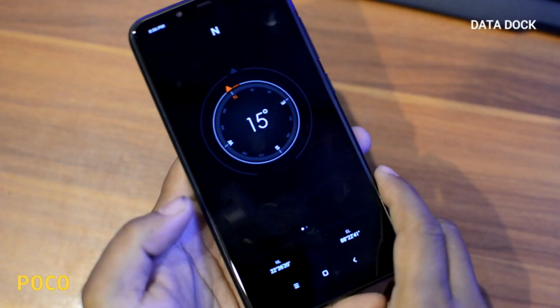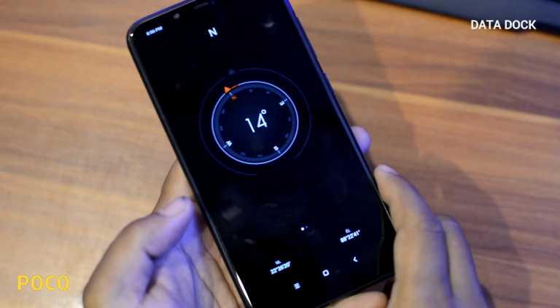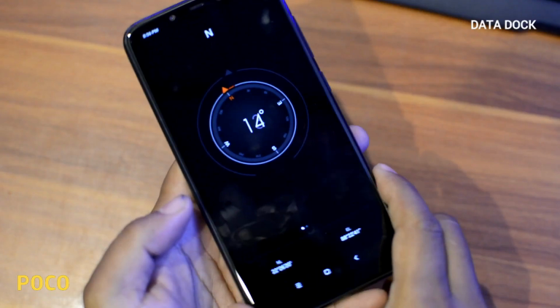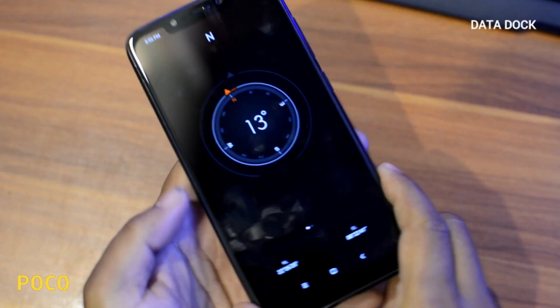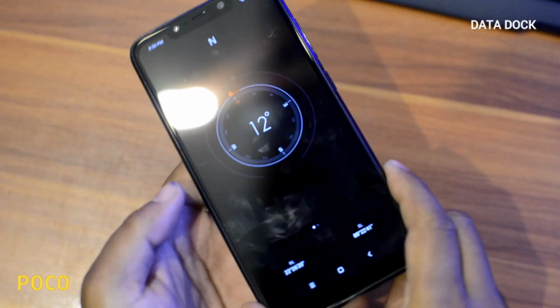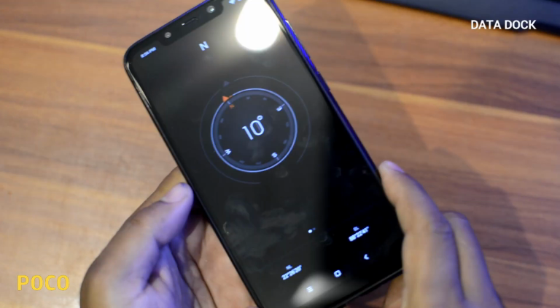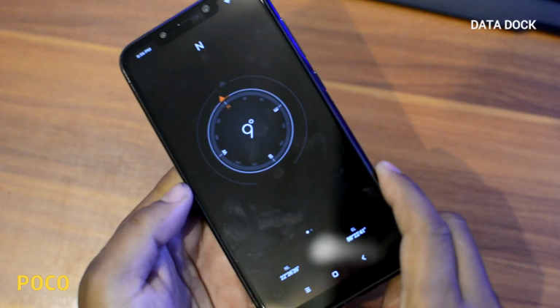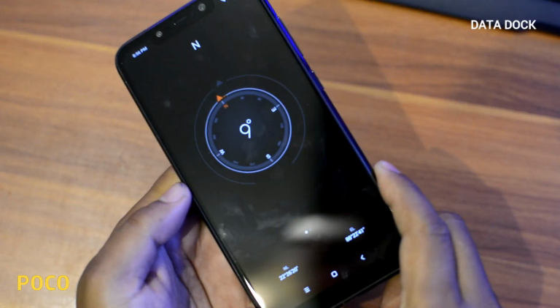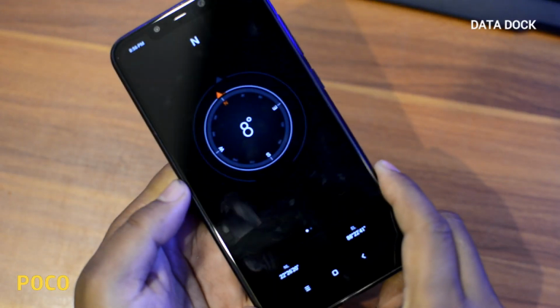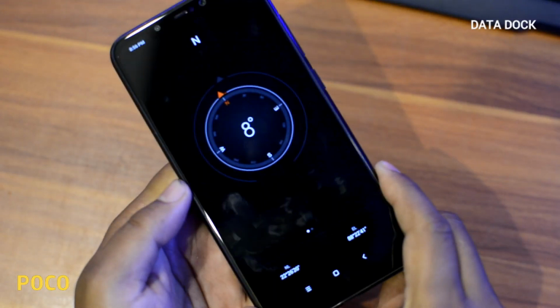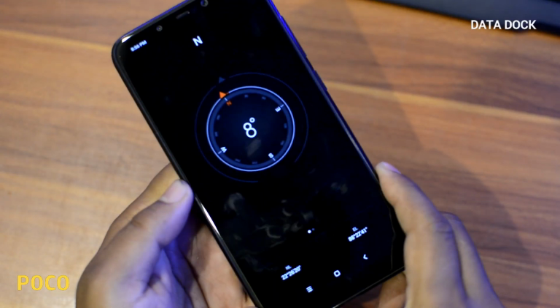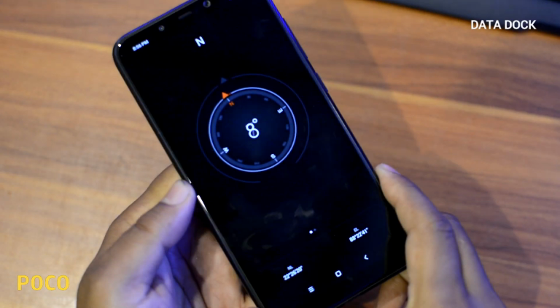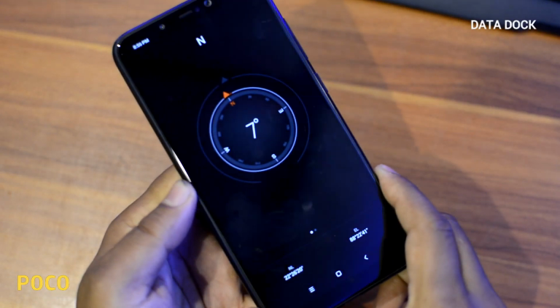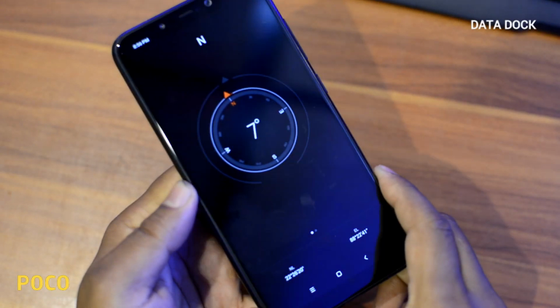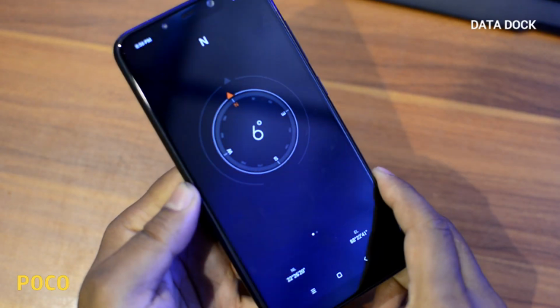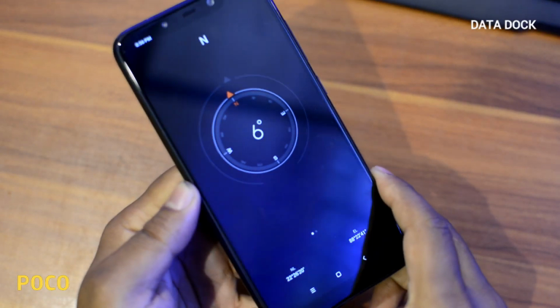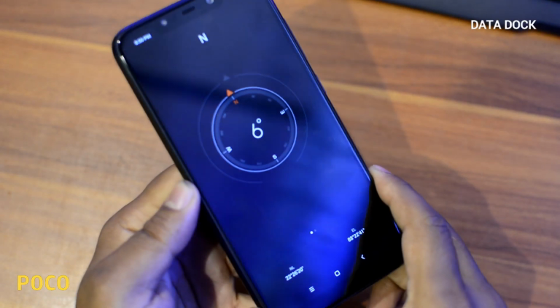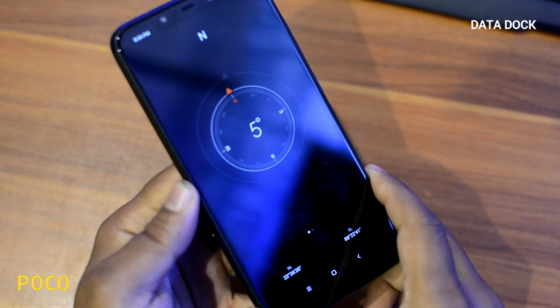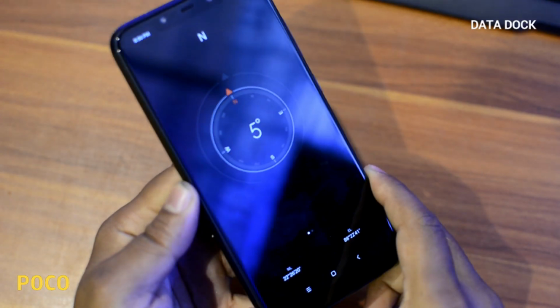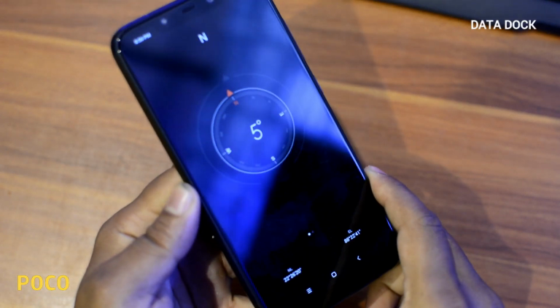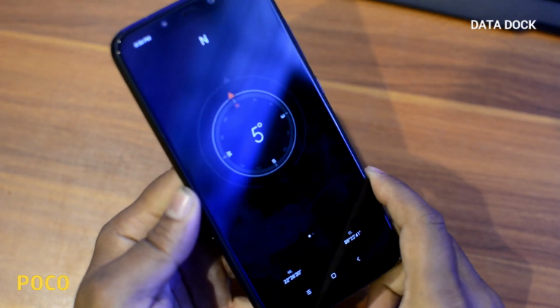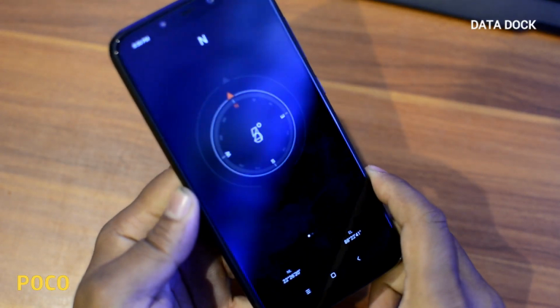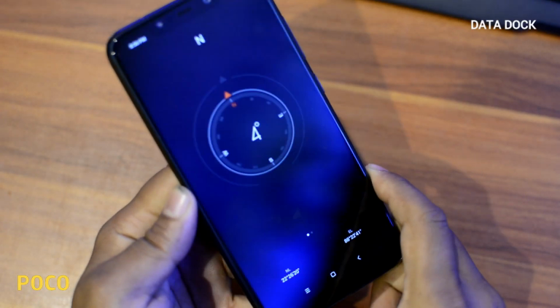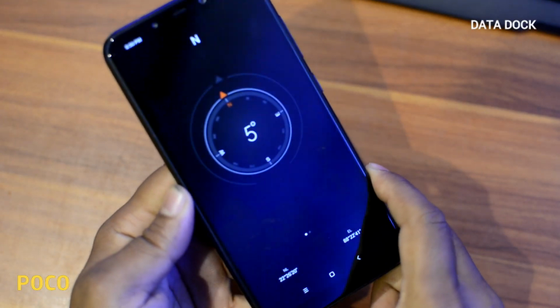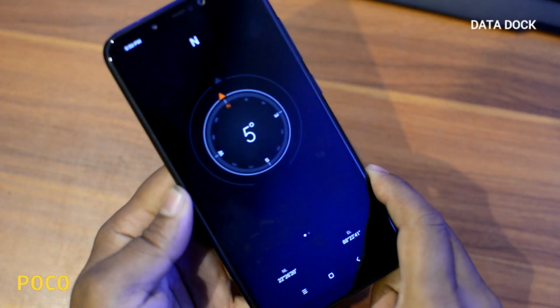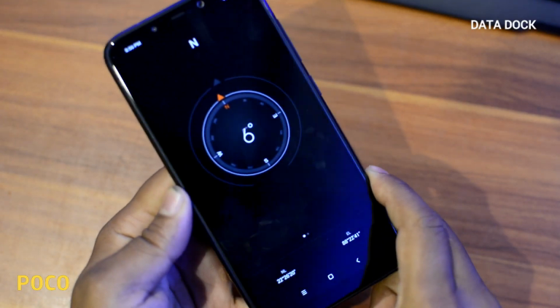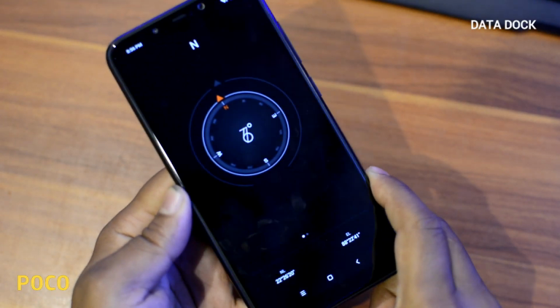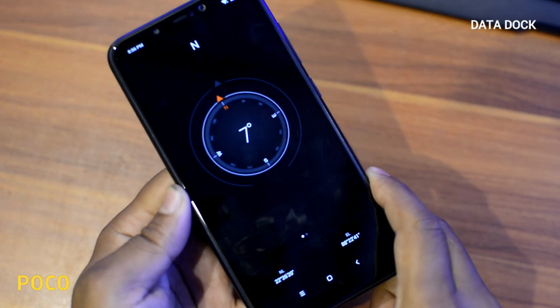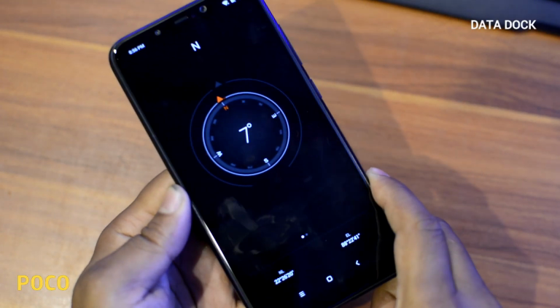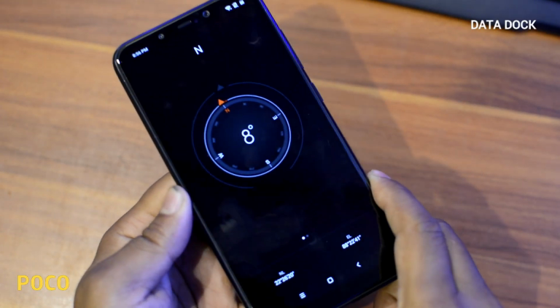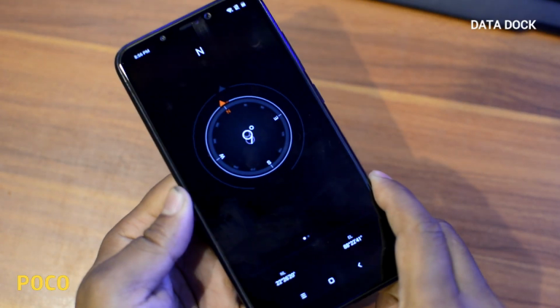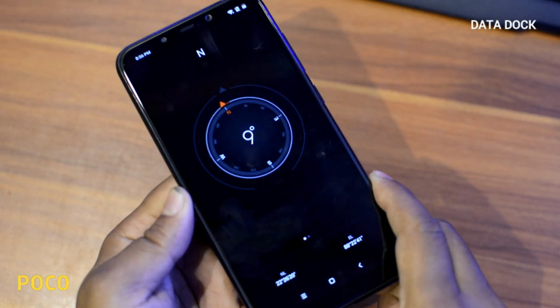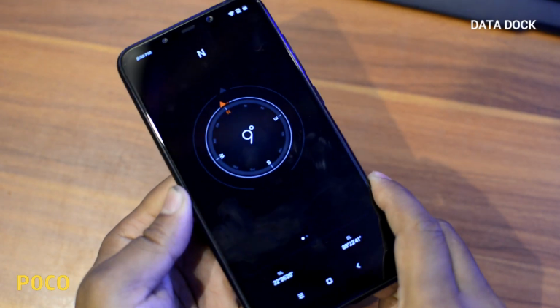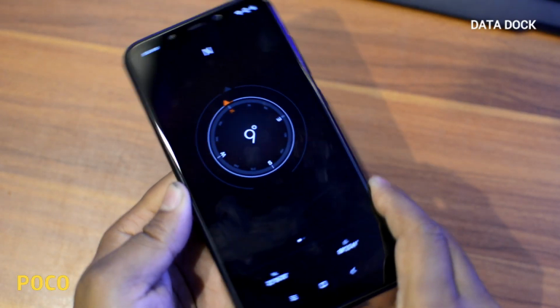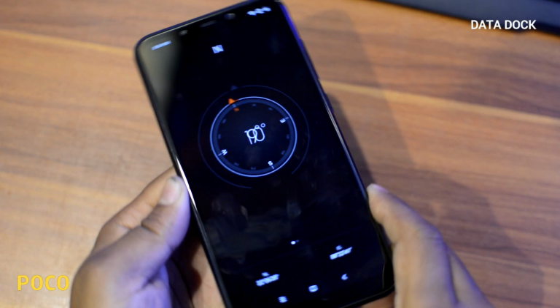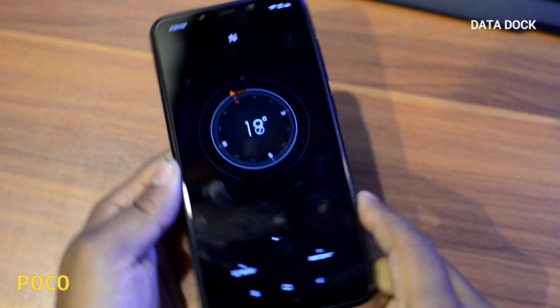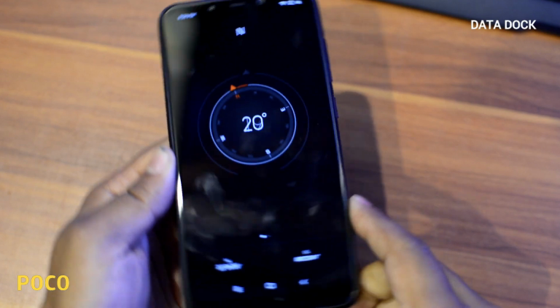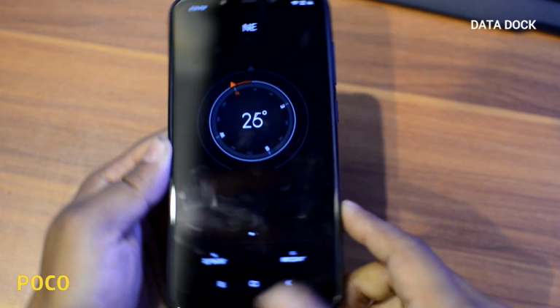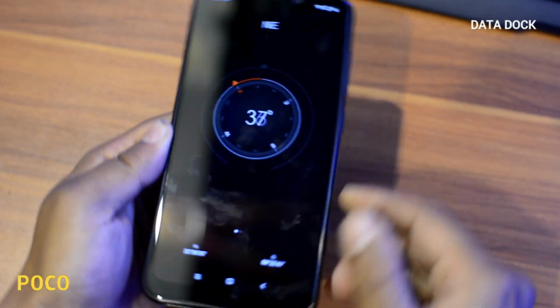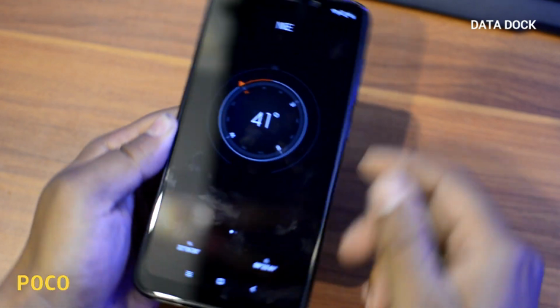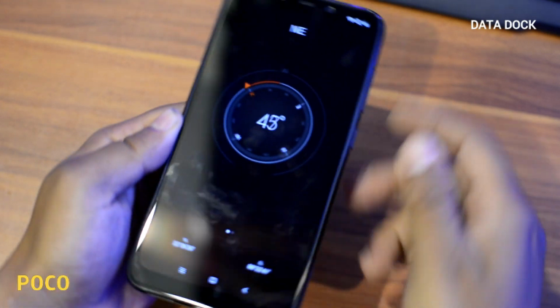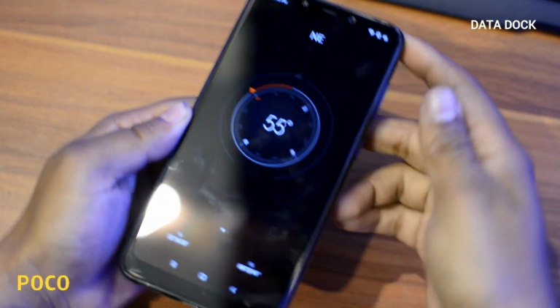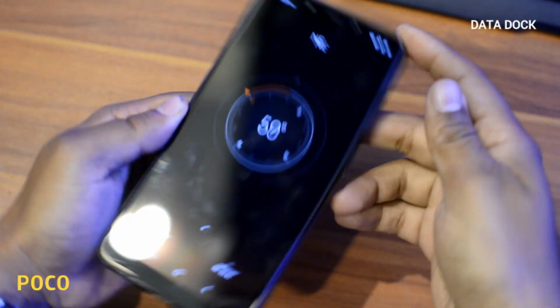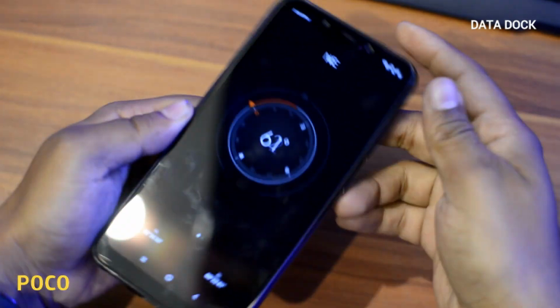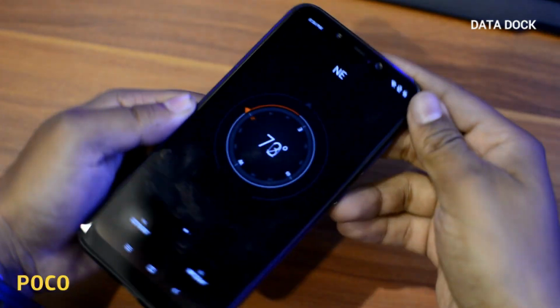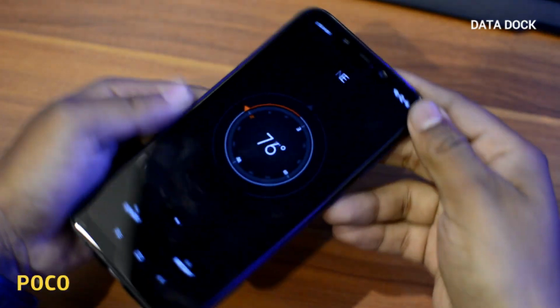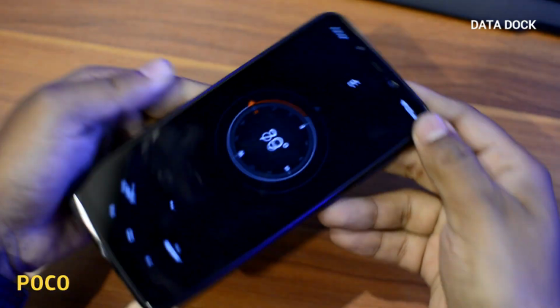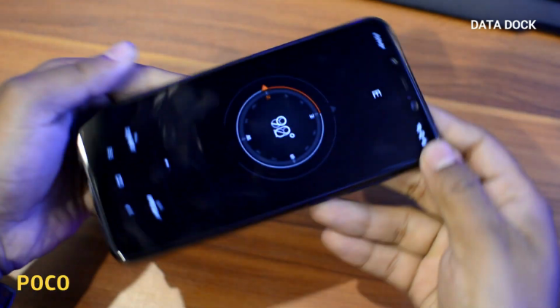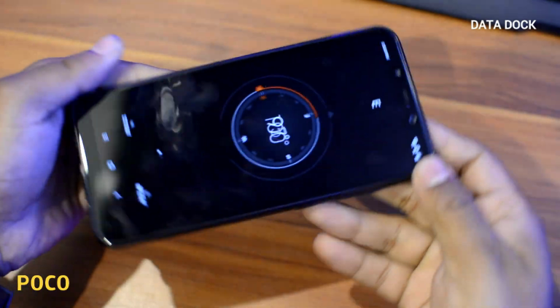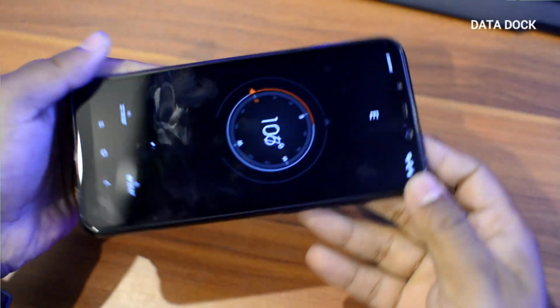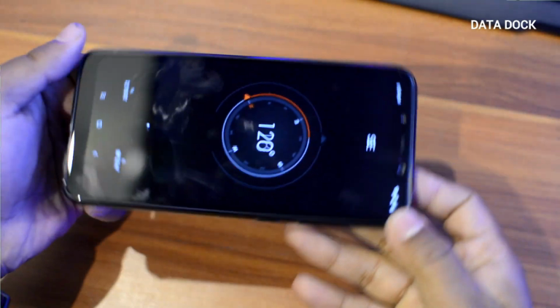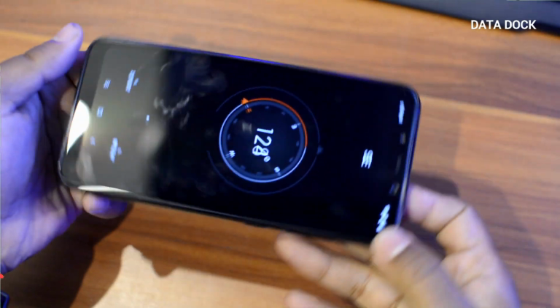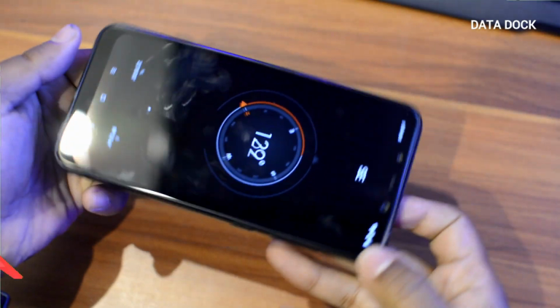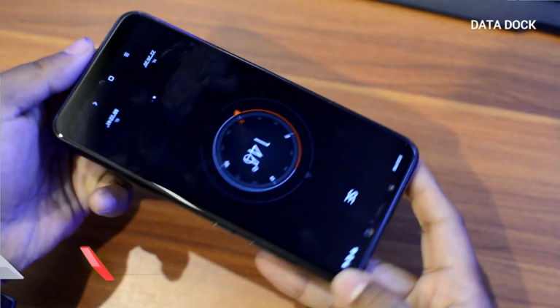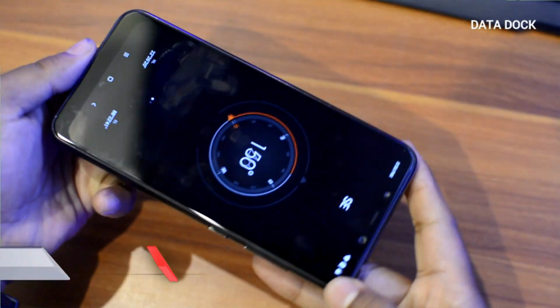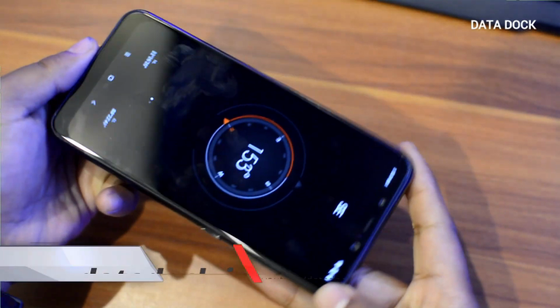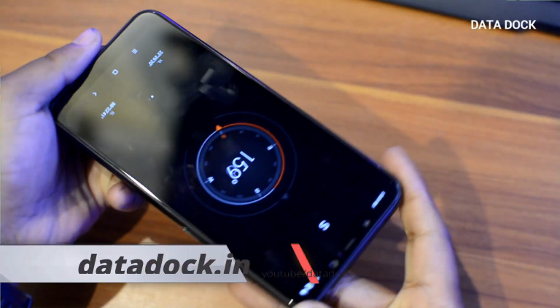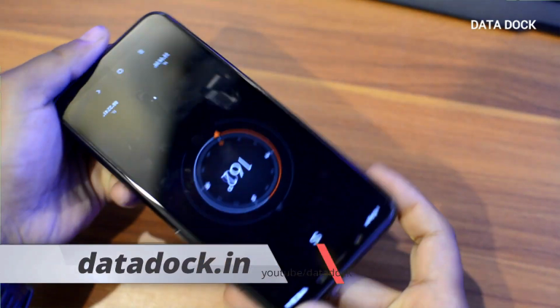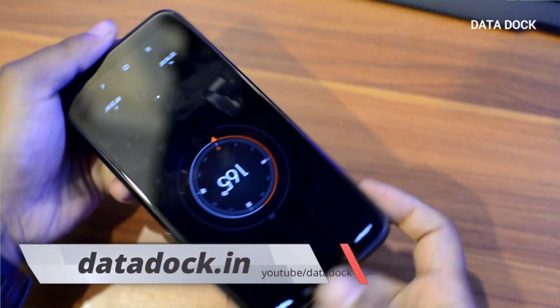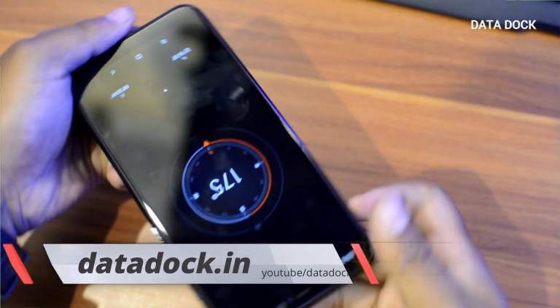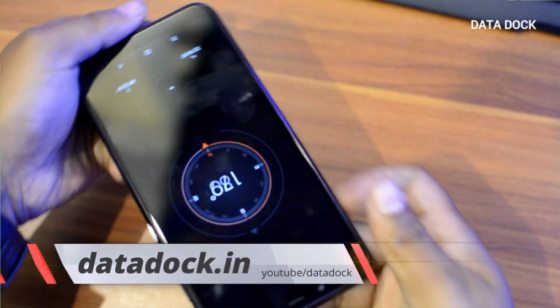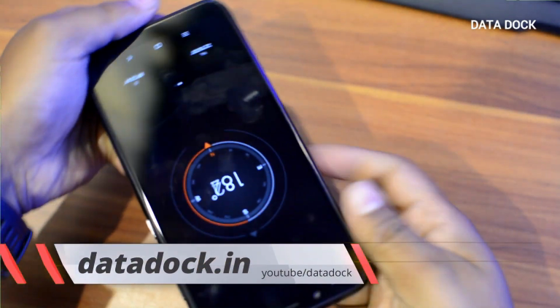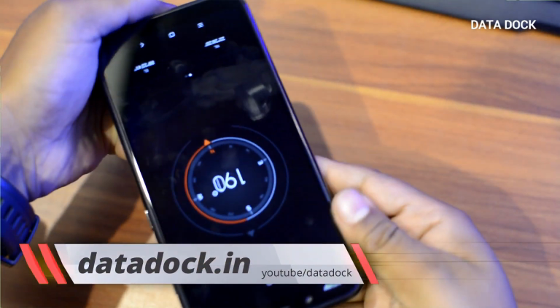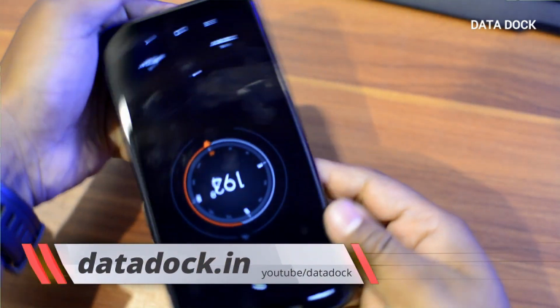Here you will get an inbuilt application which is a compass application, so you can use the compass also. So in navigation there will not be any problem.